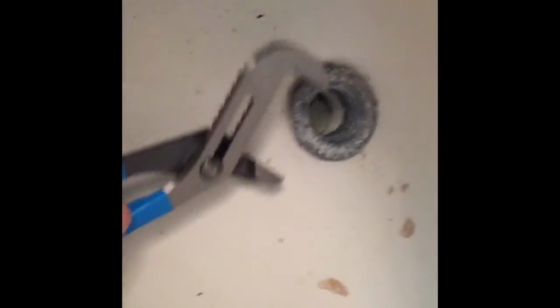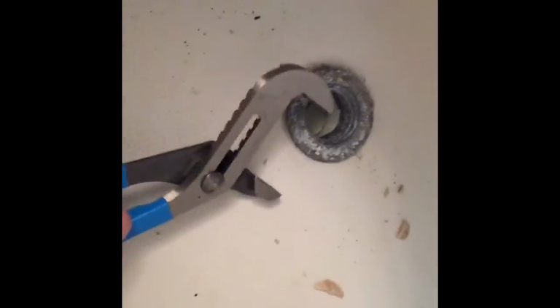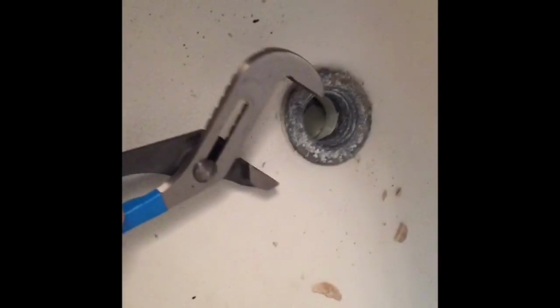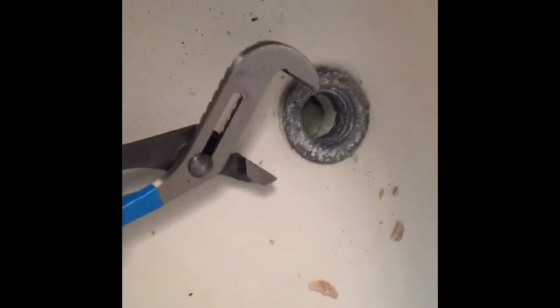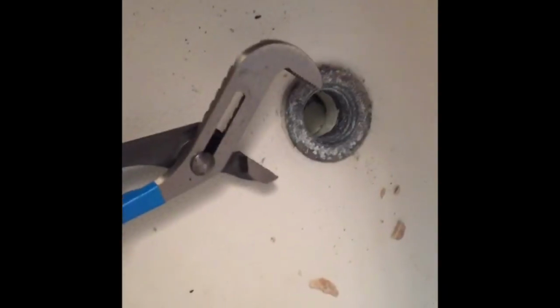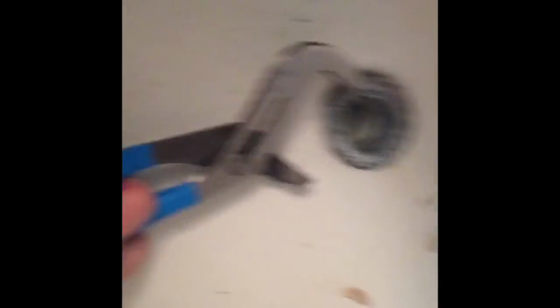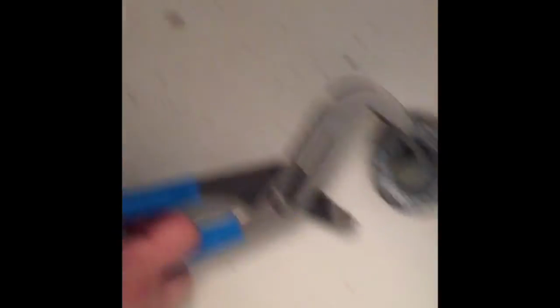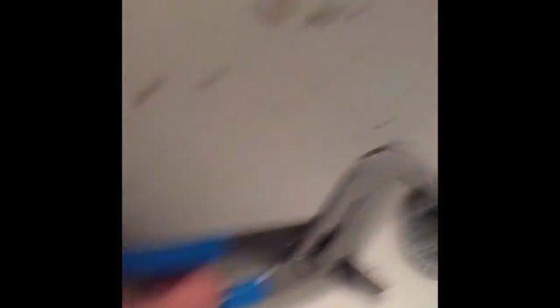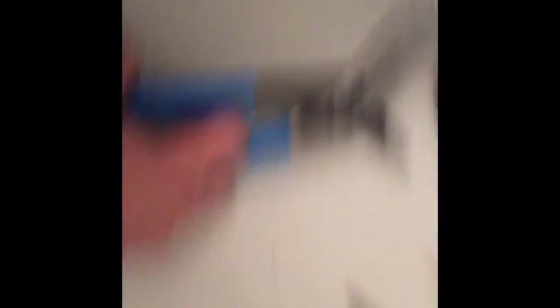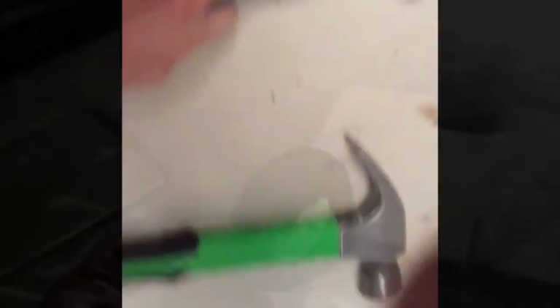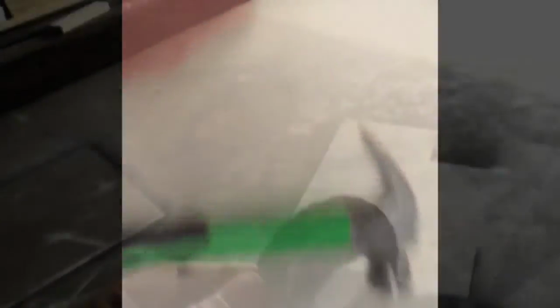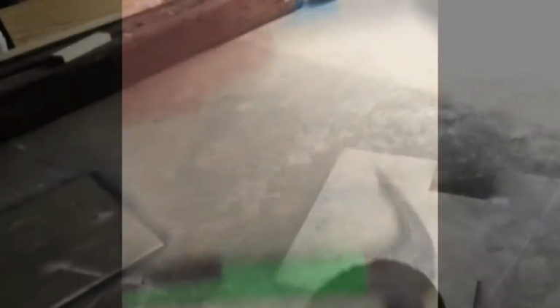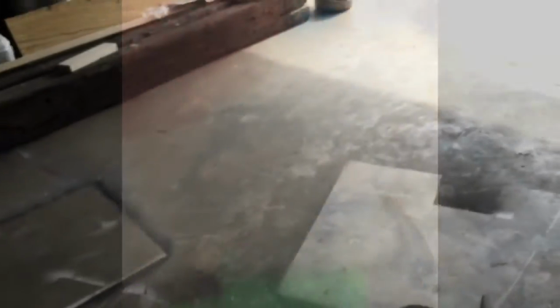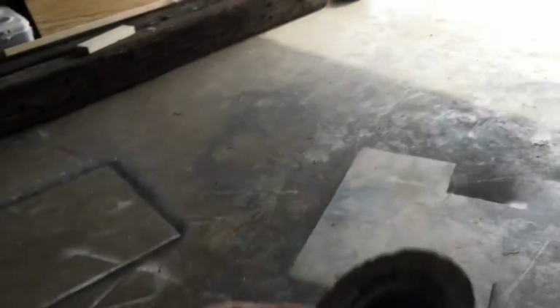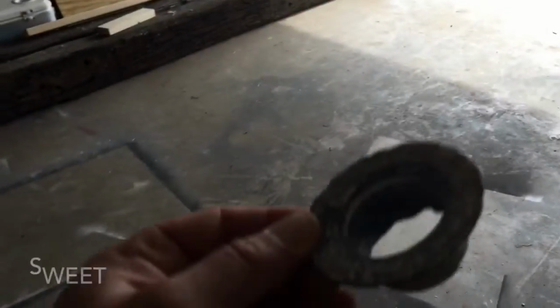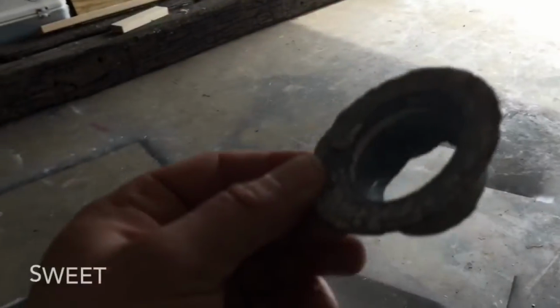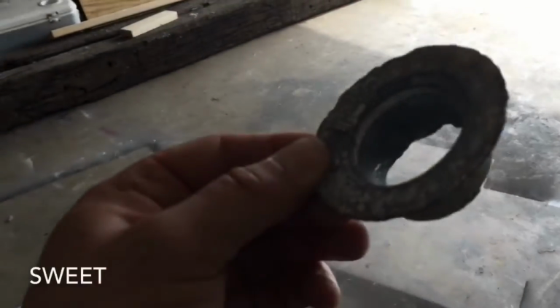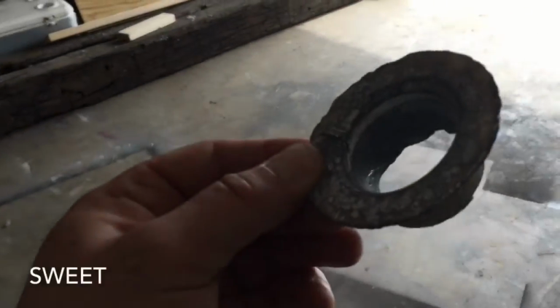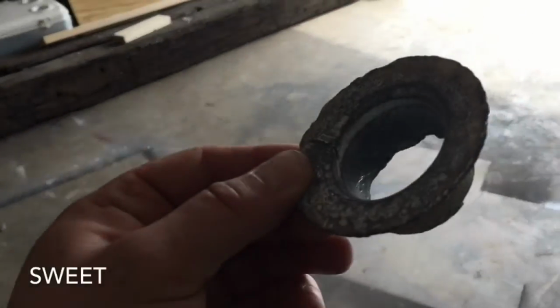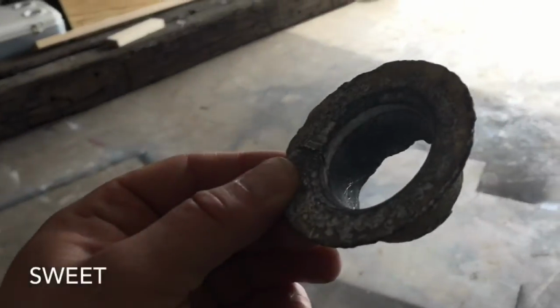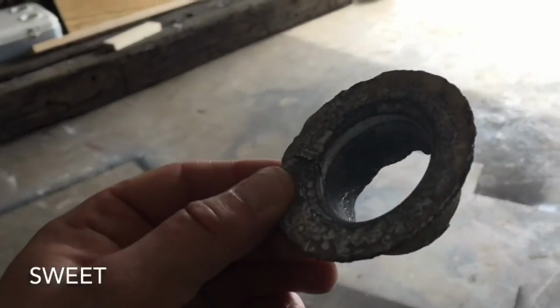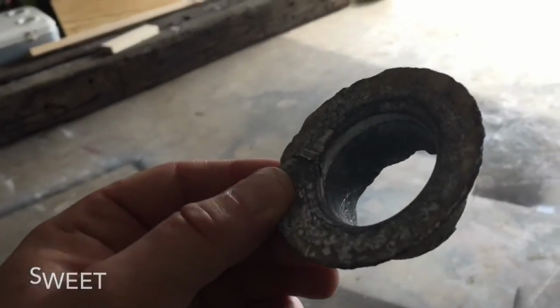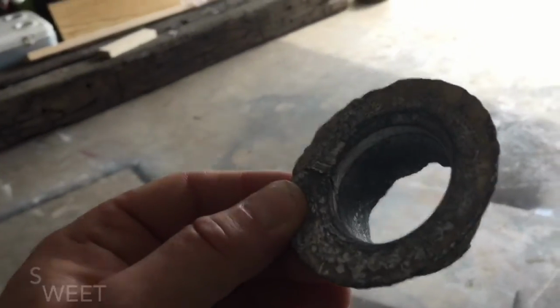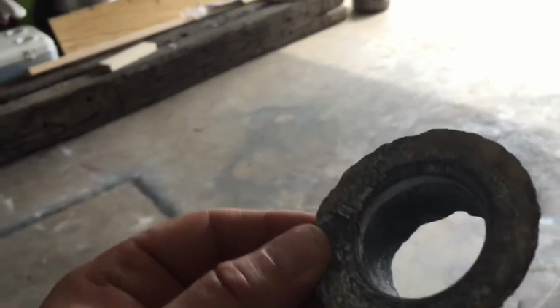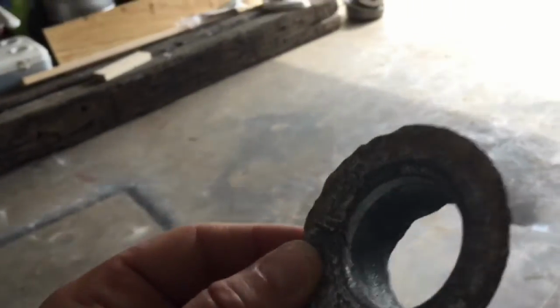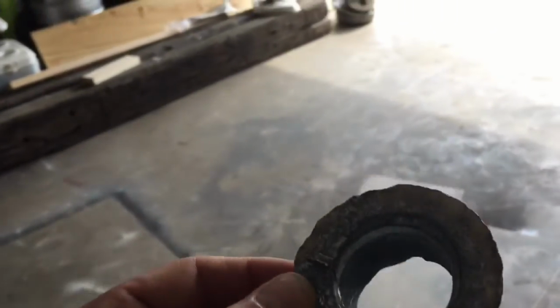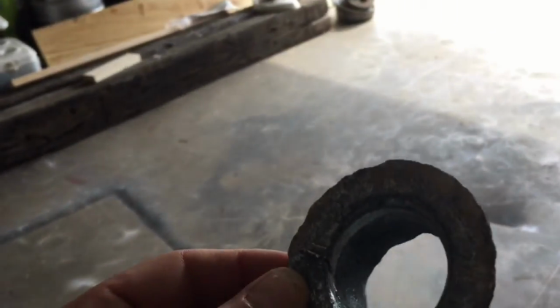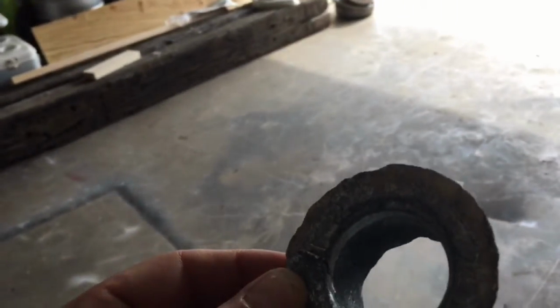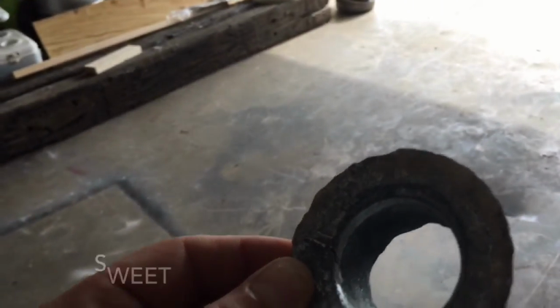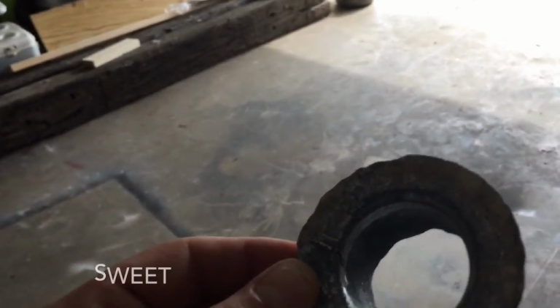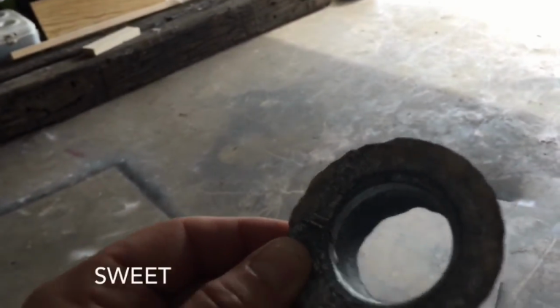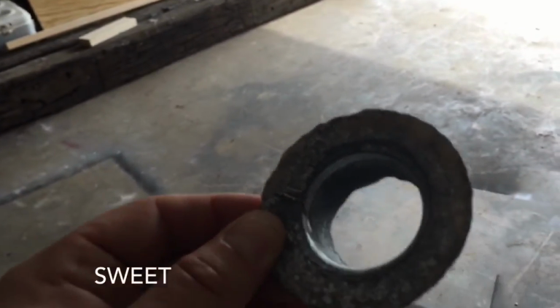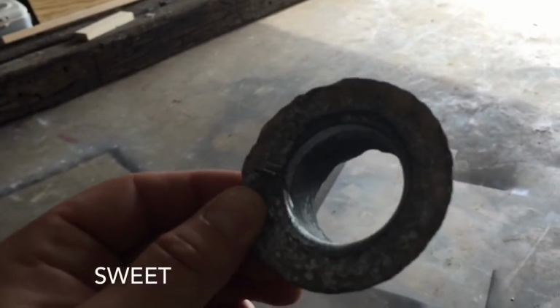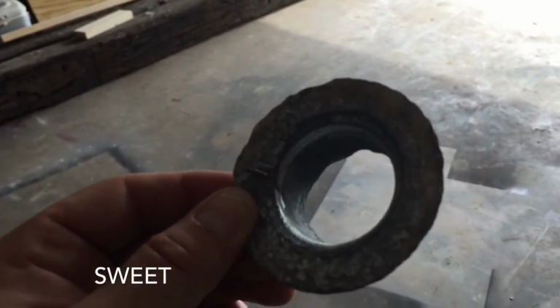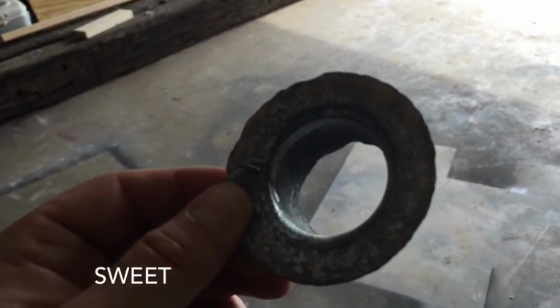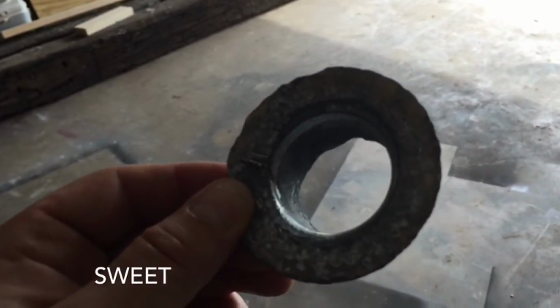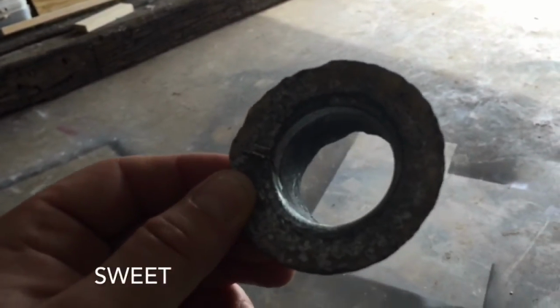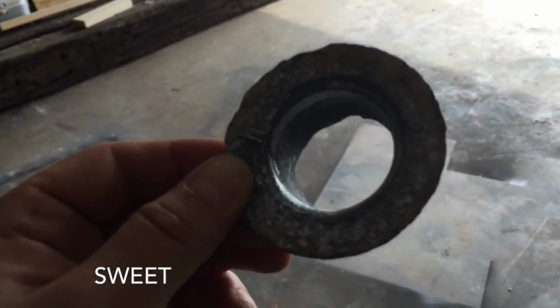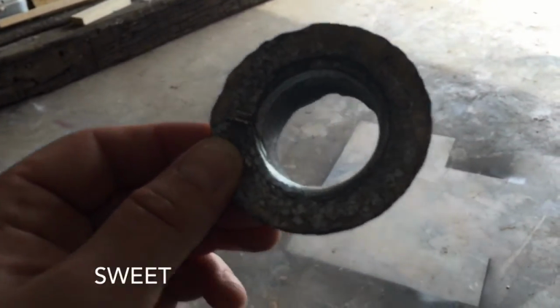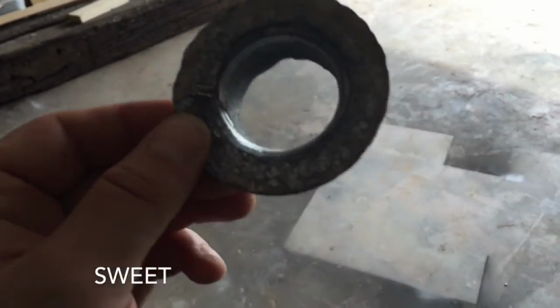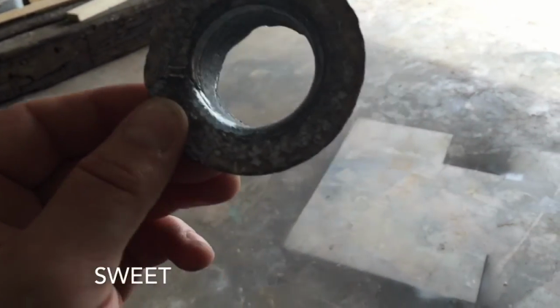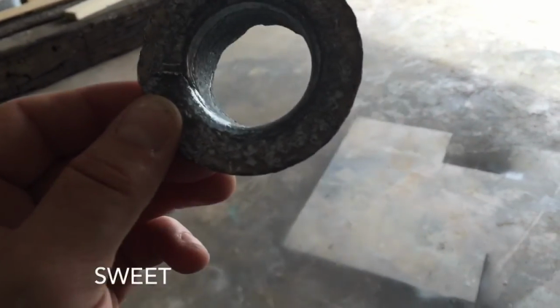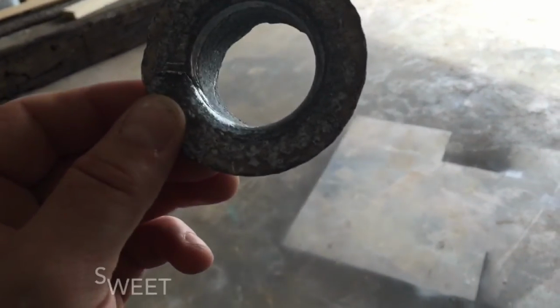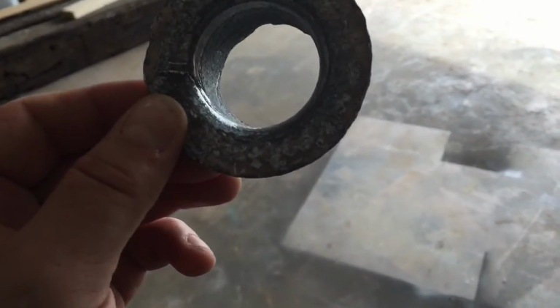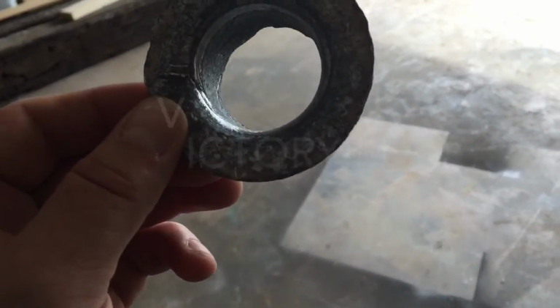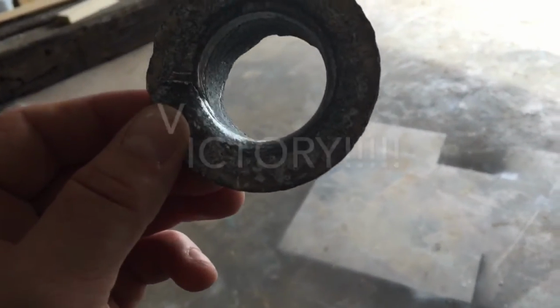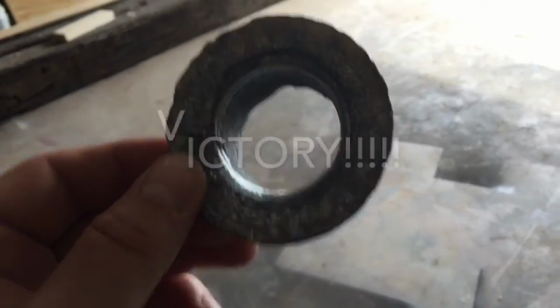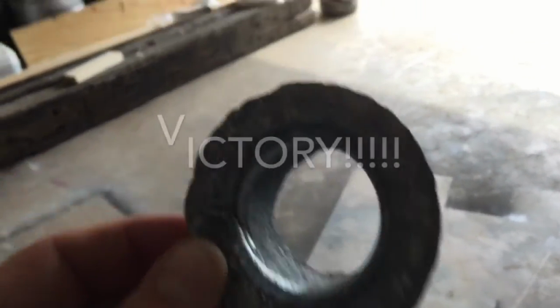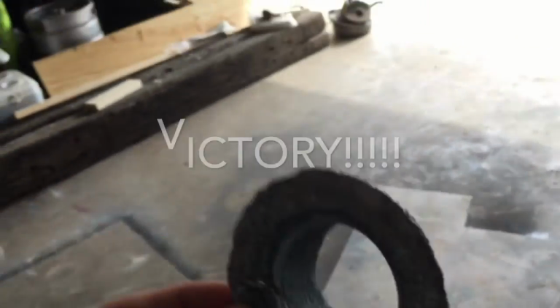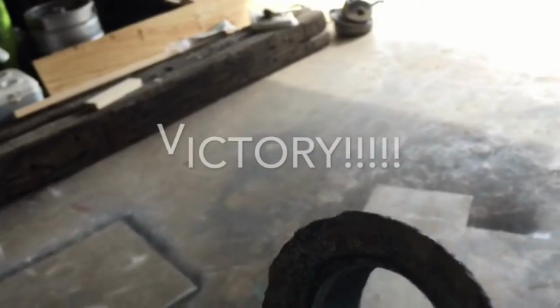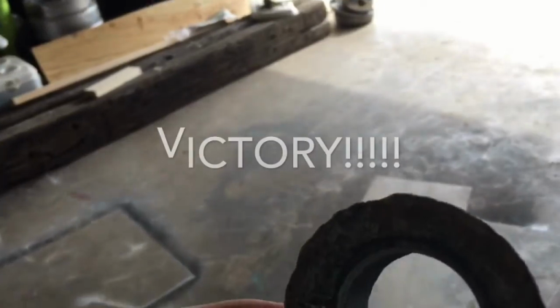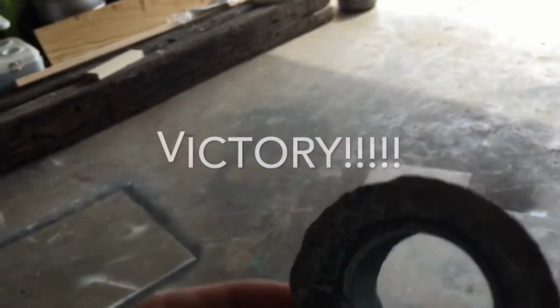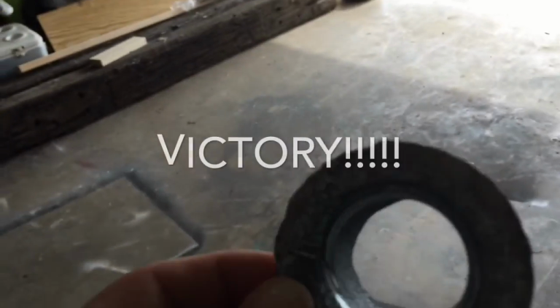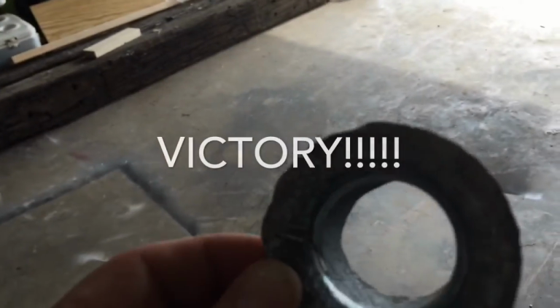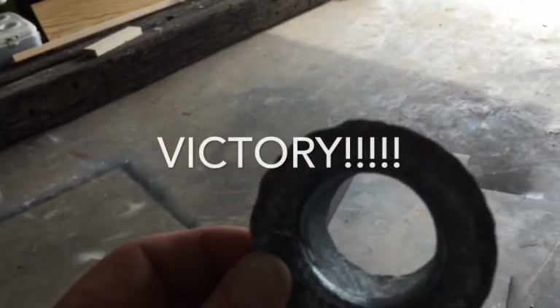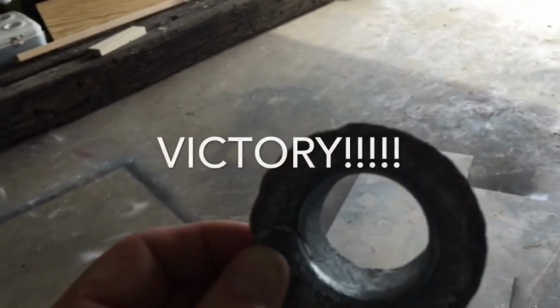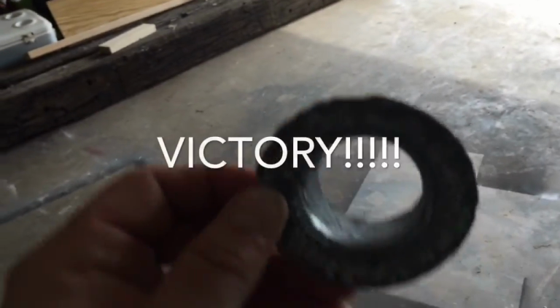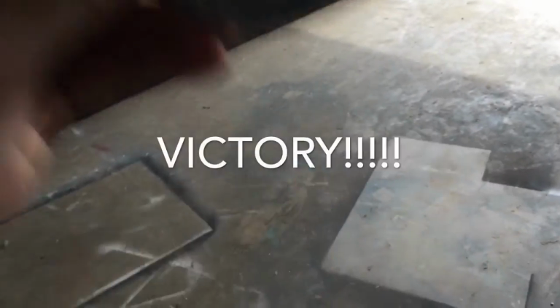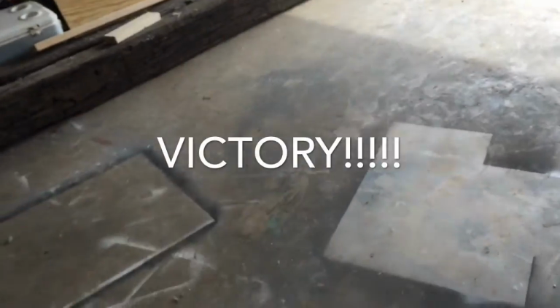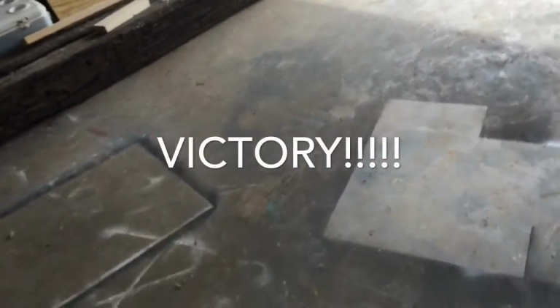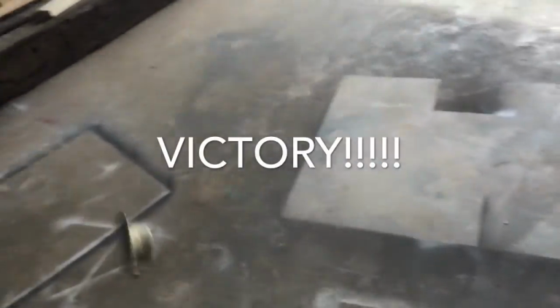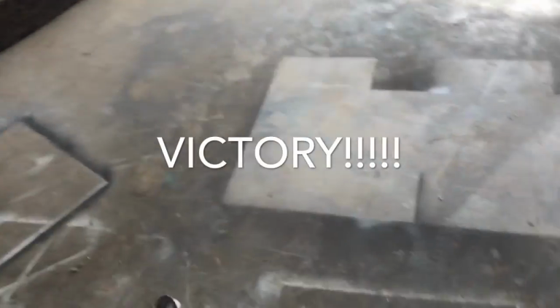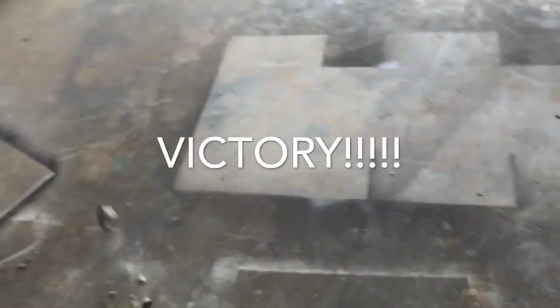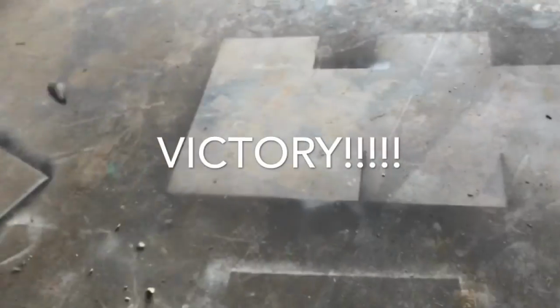Good luck. There she is. Suck it, drain. I hate you. Hate you. I hate you. God.